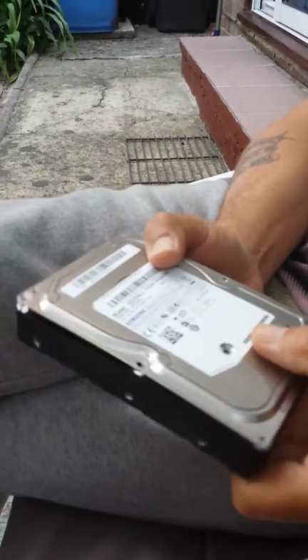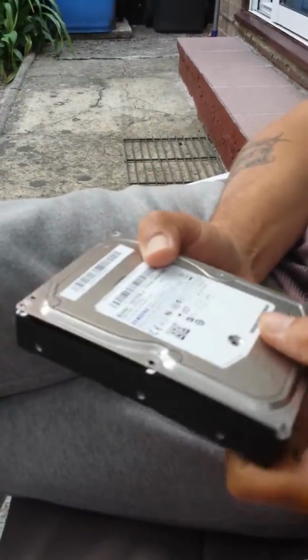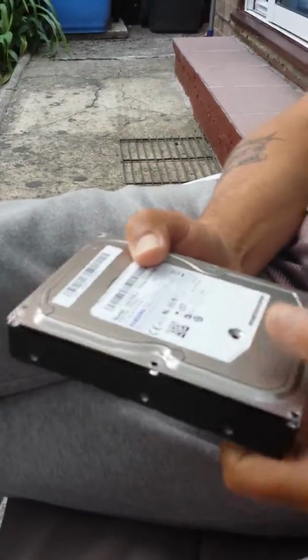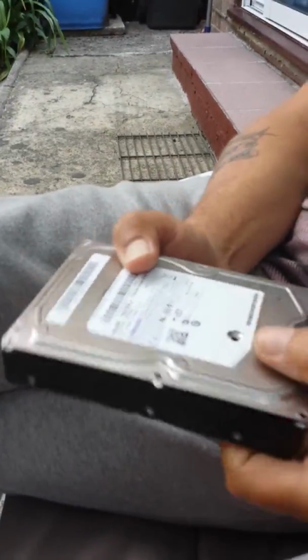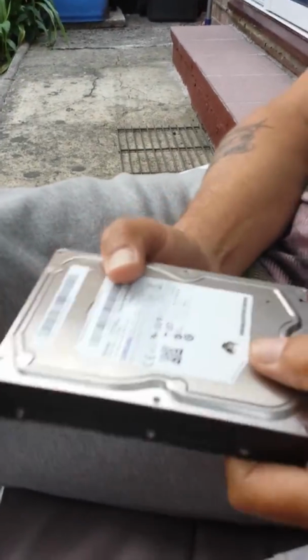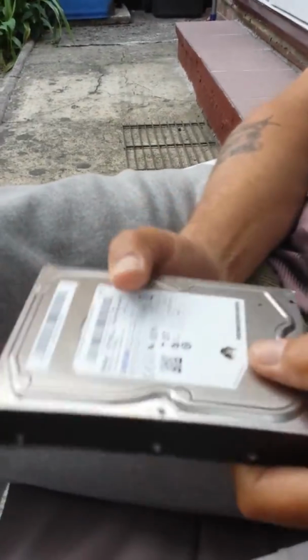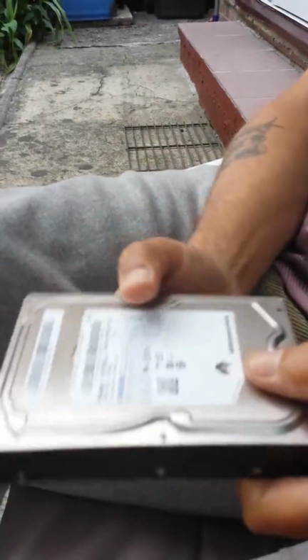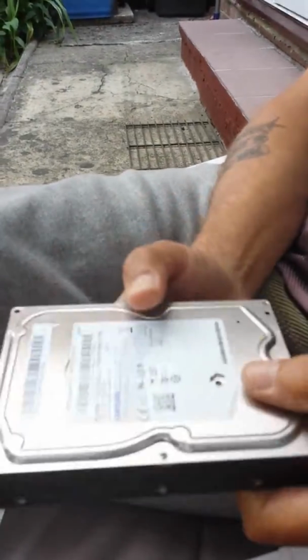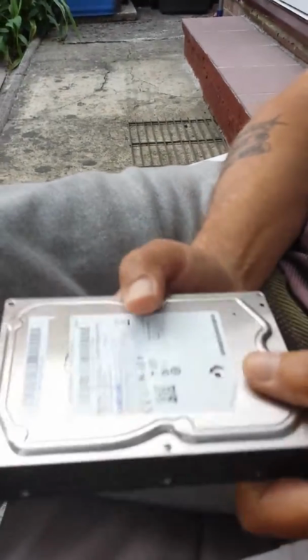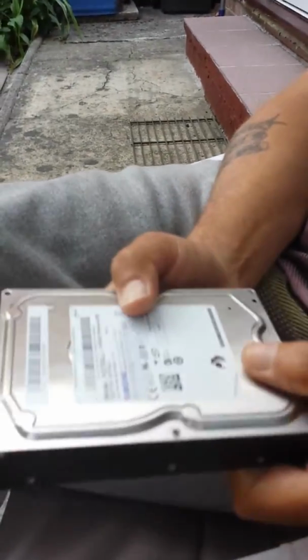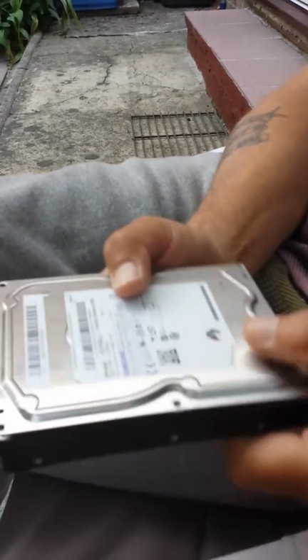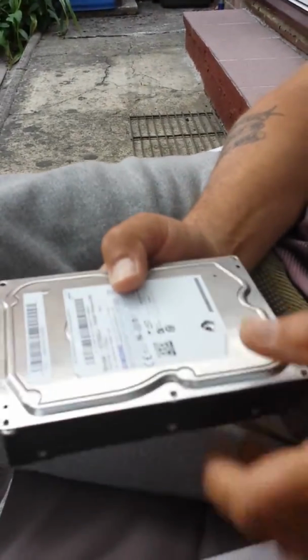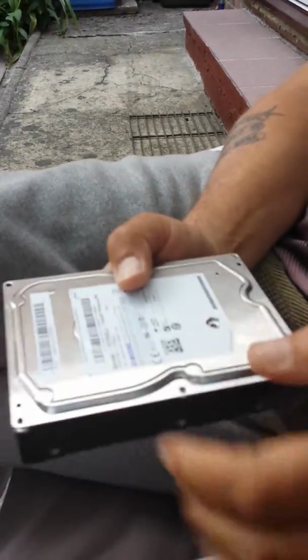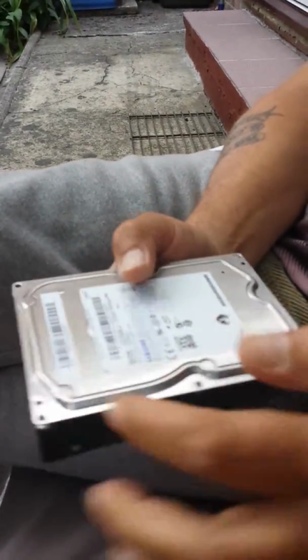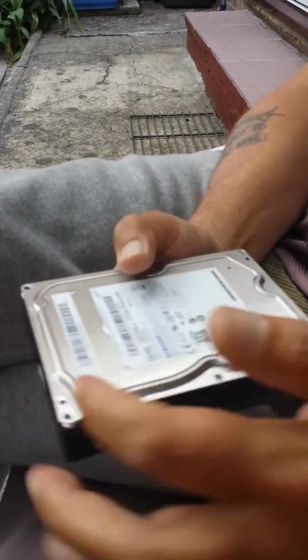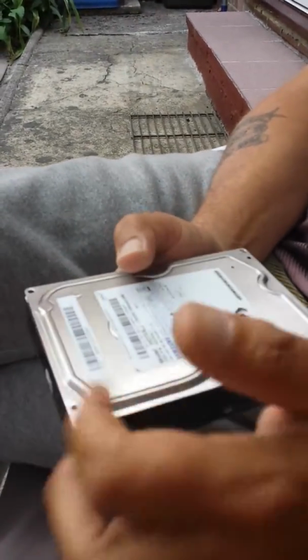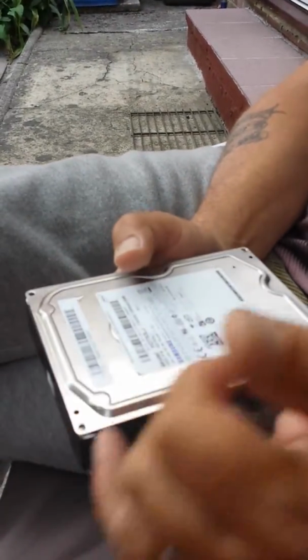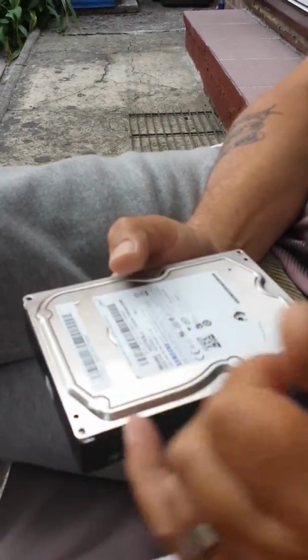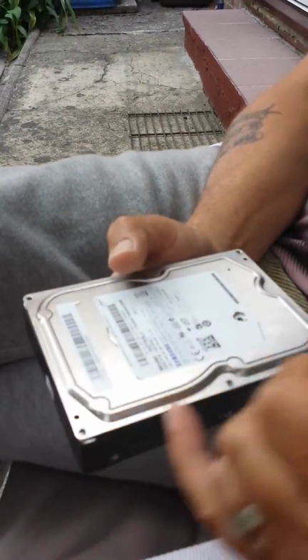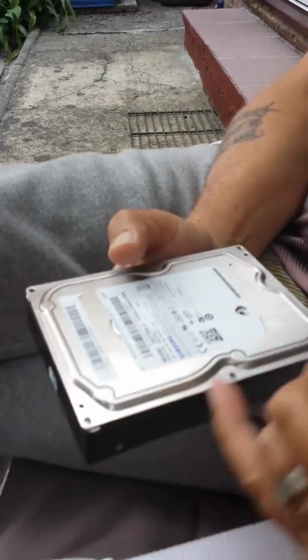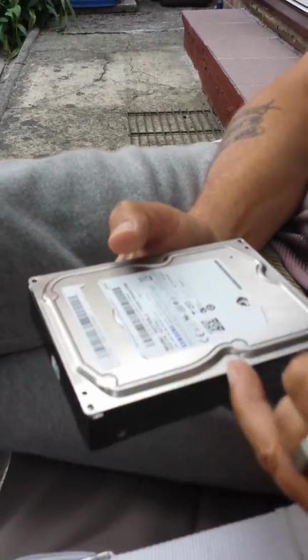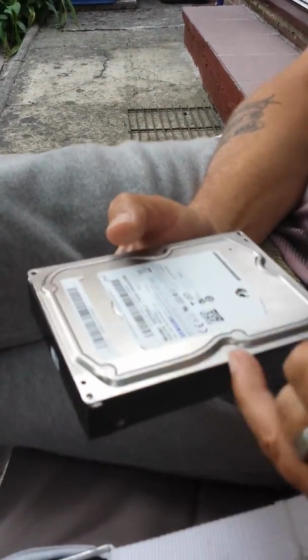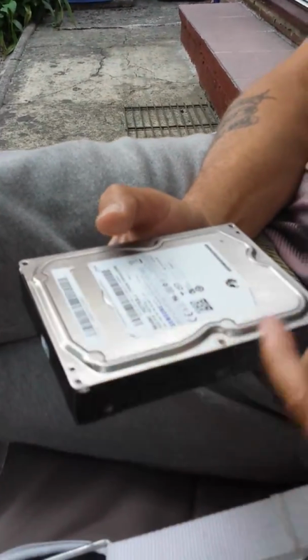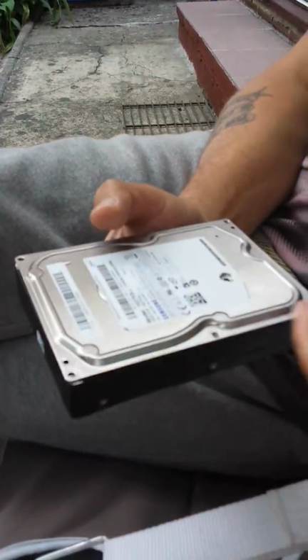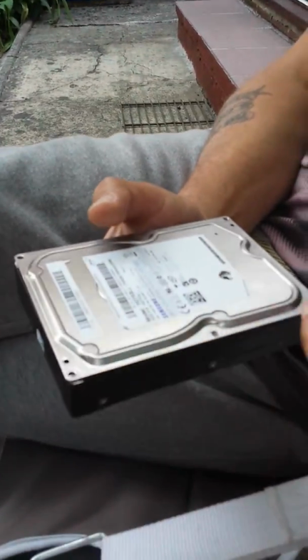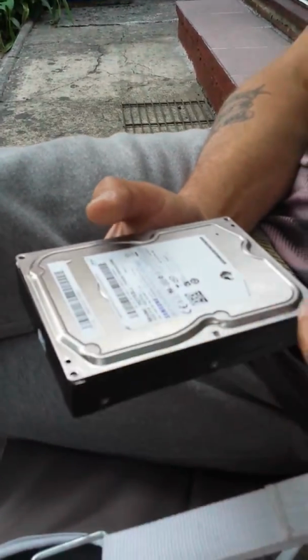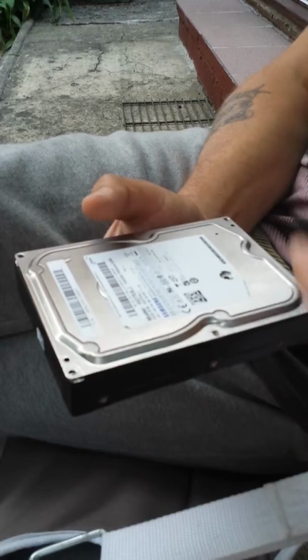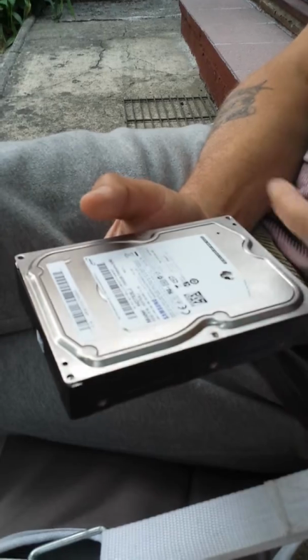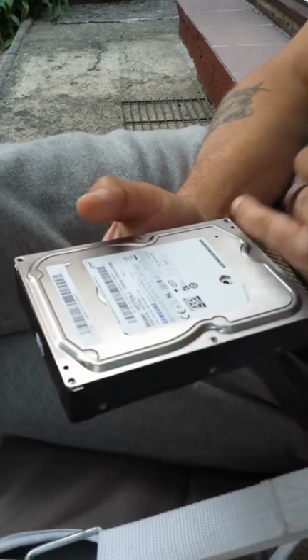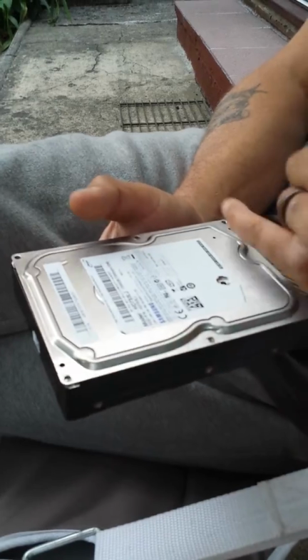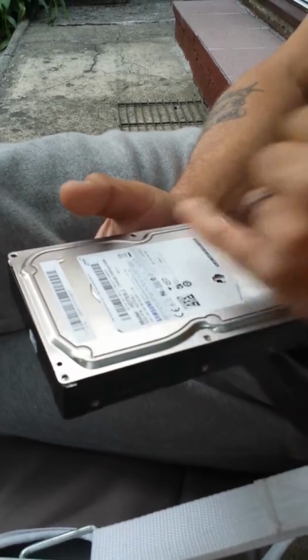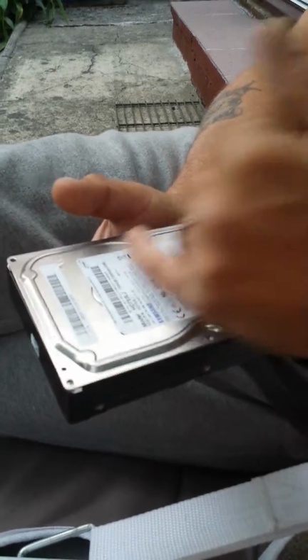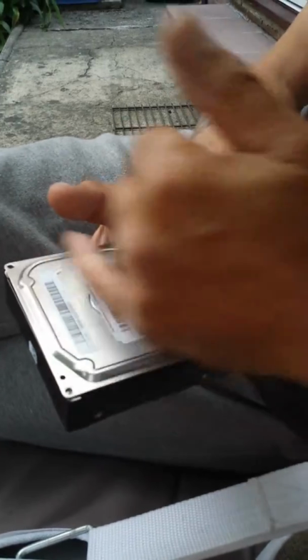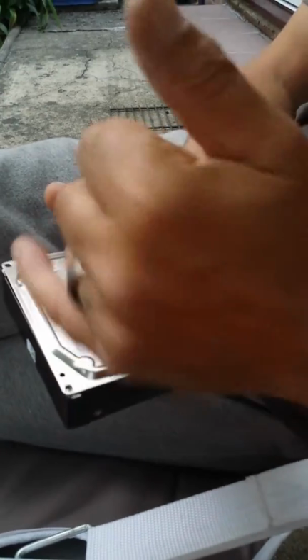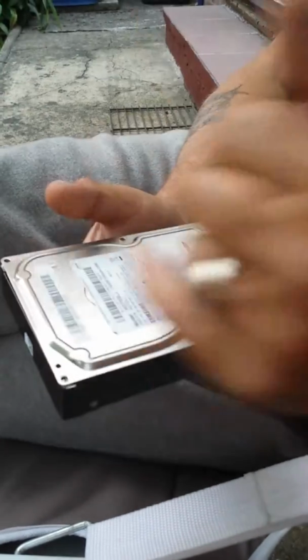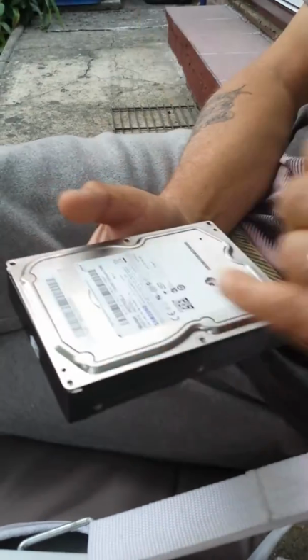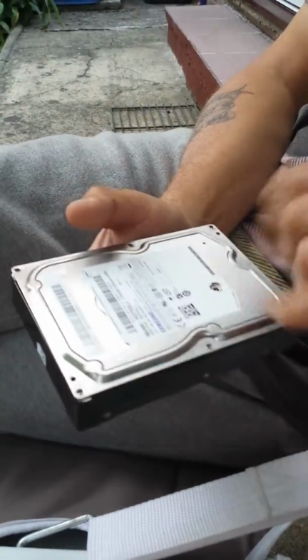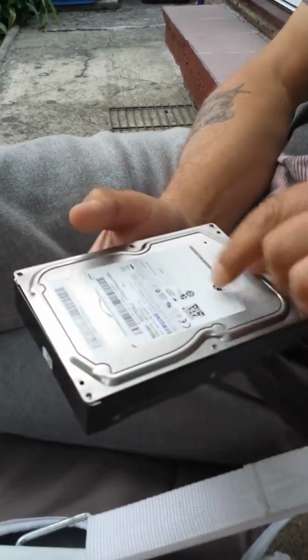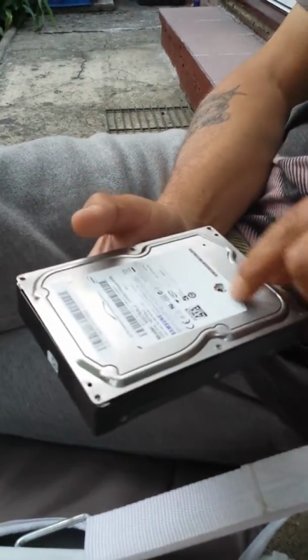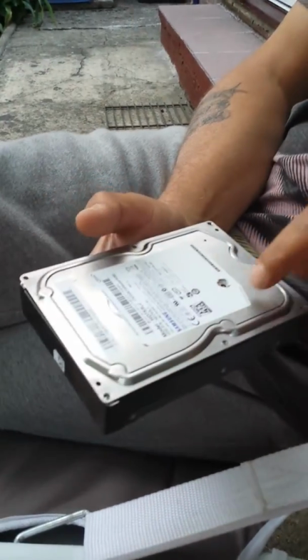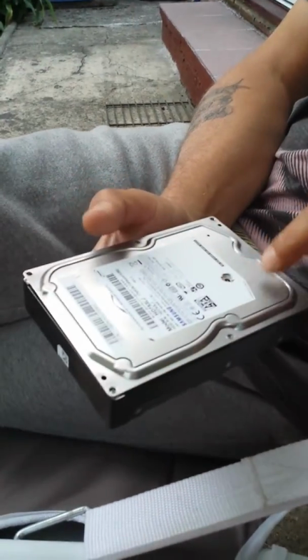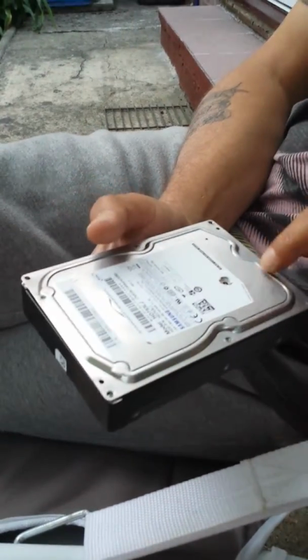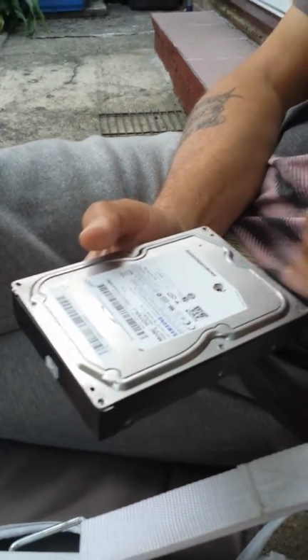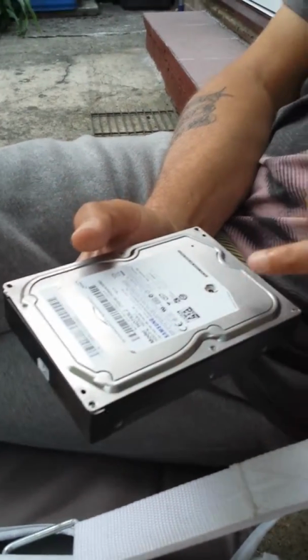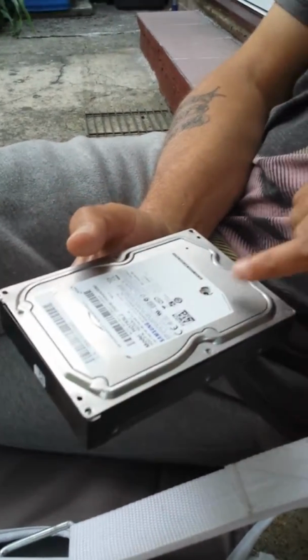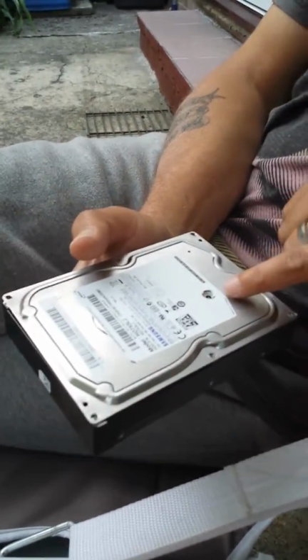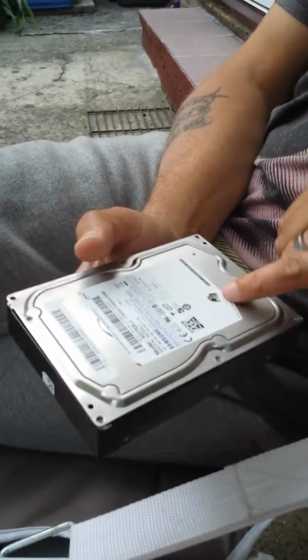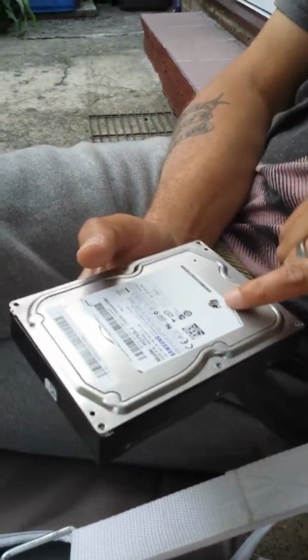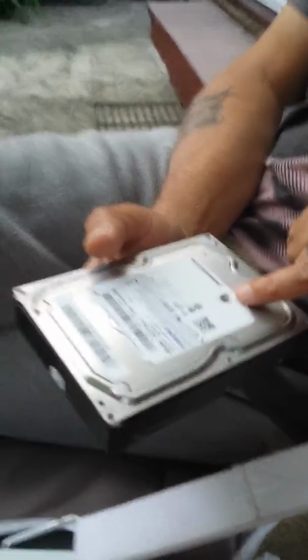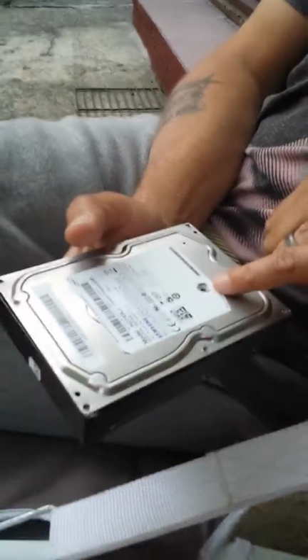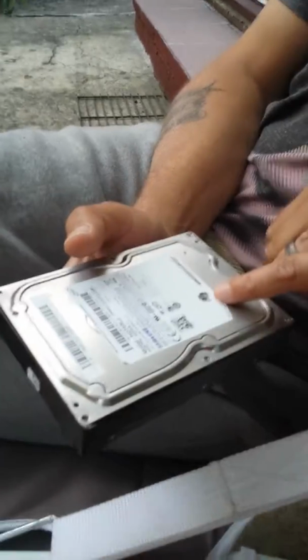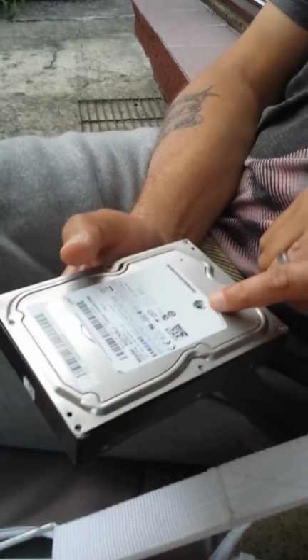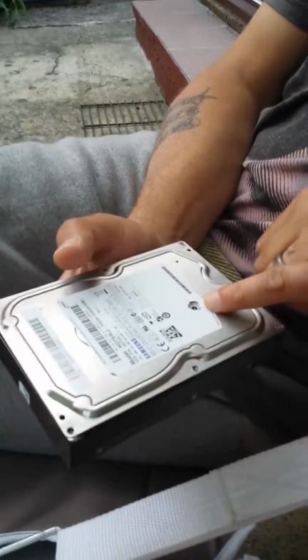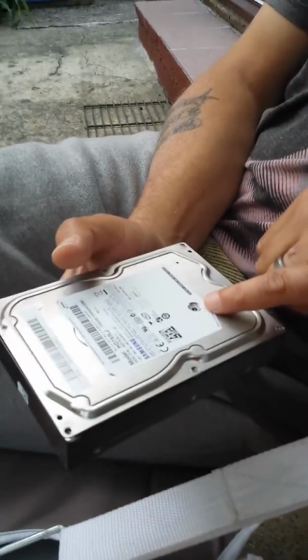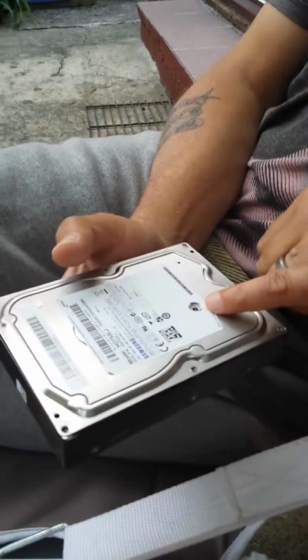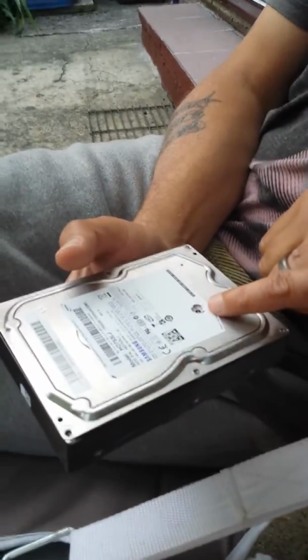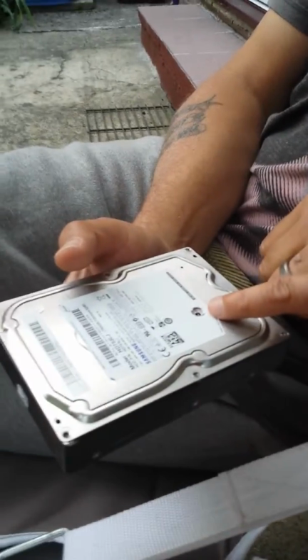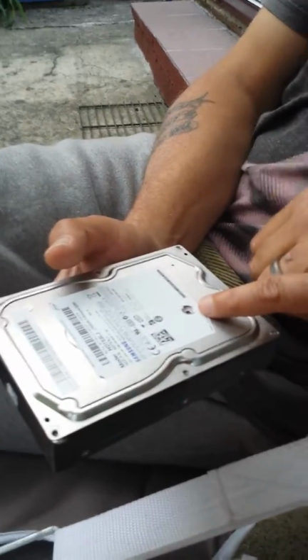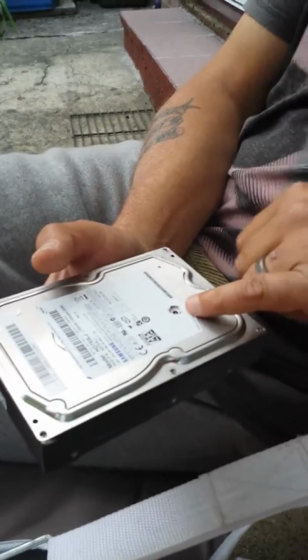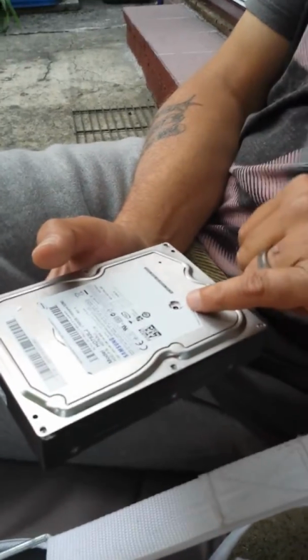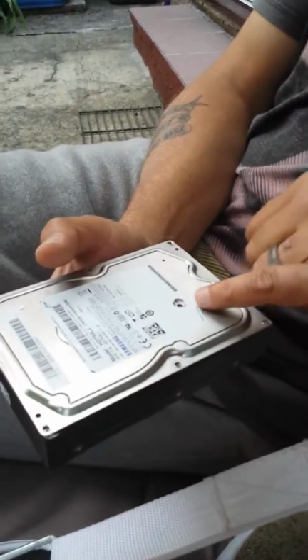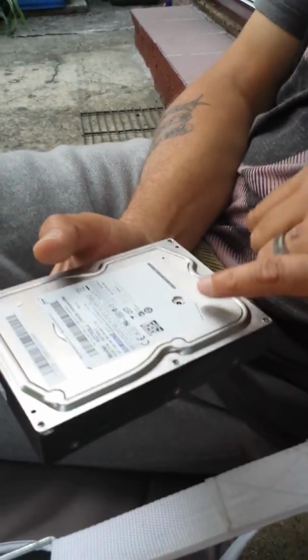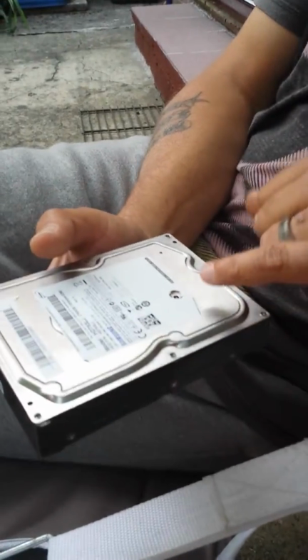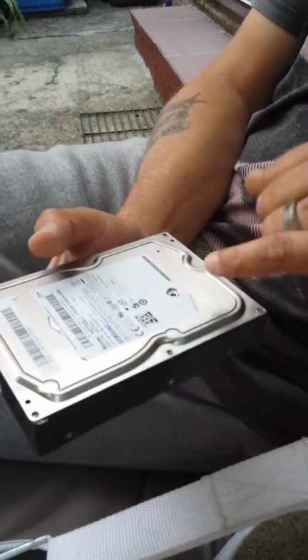I've already removed these screws here. There's six of them, and then there's another one under here.